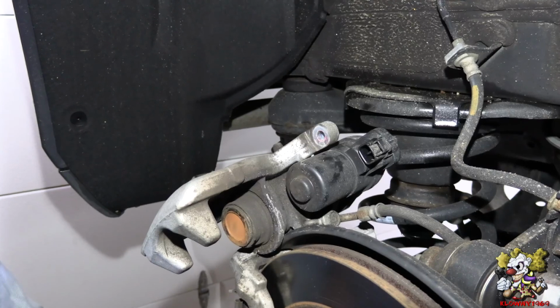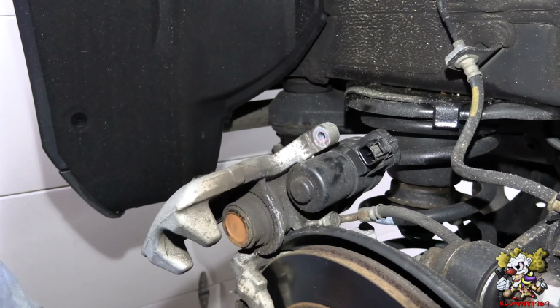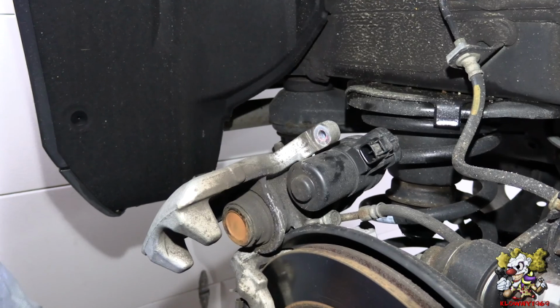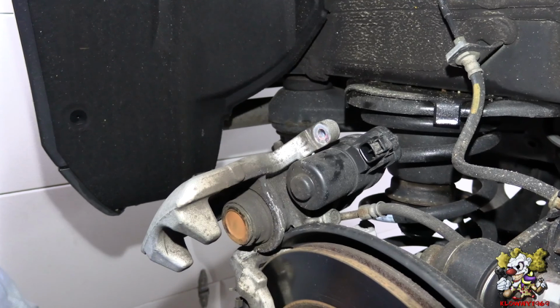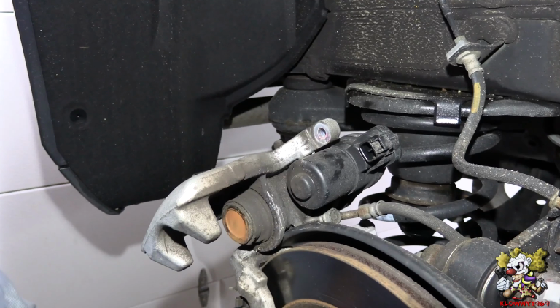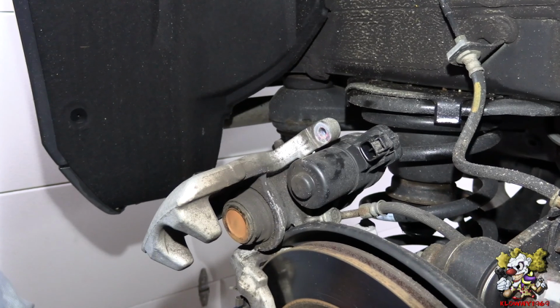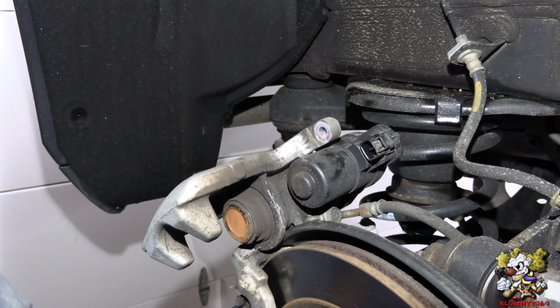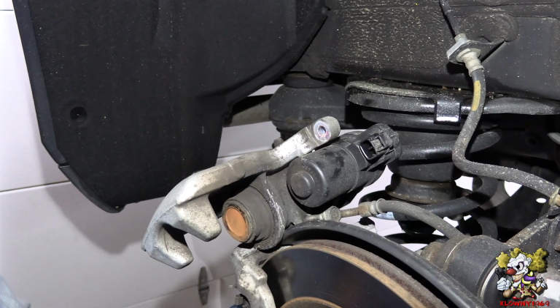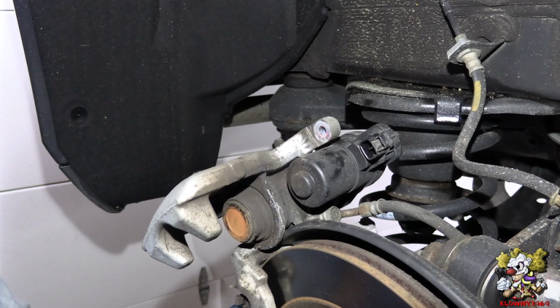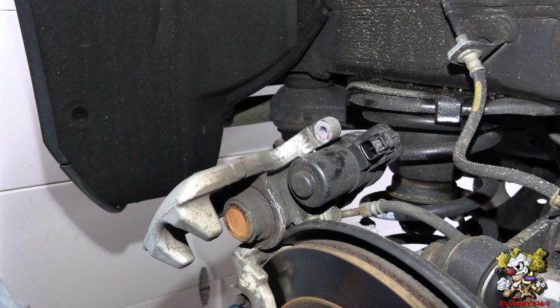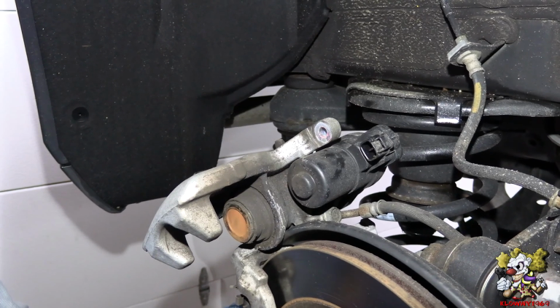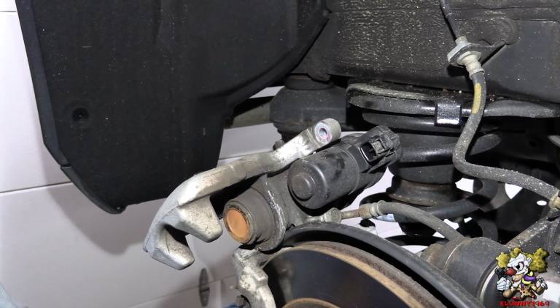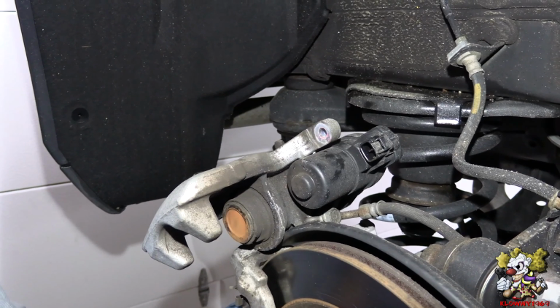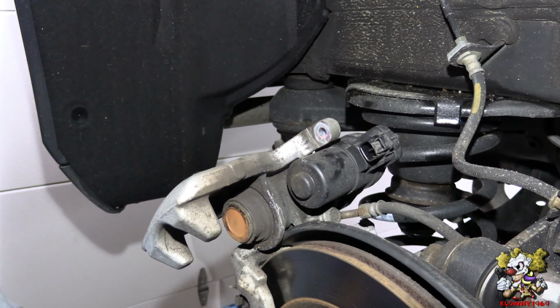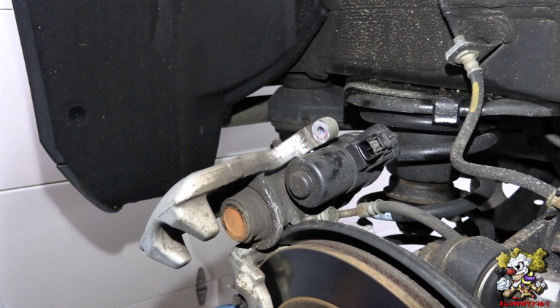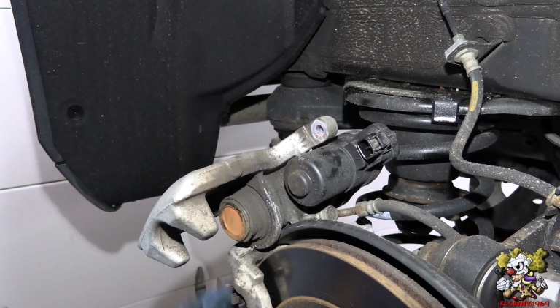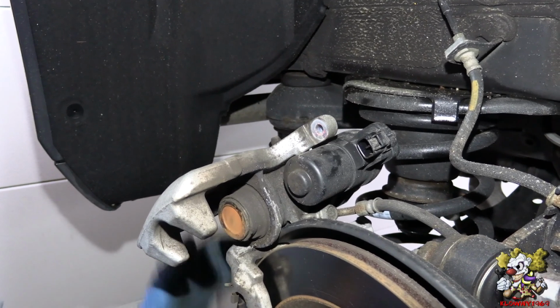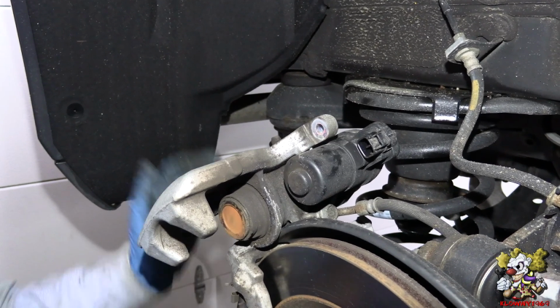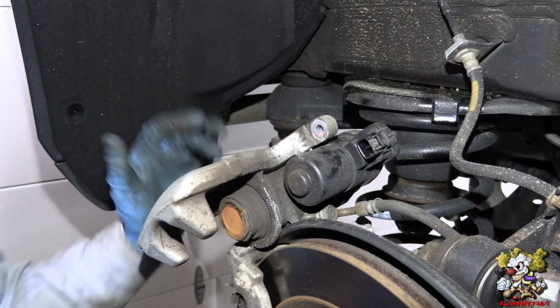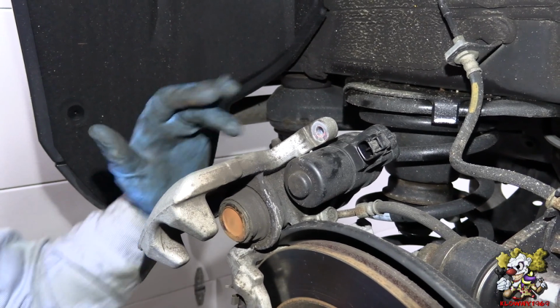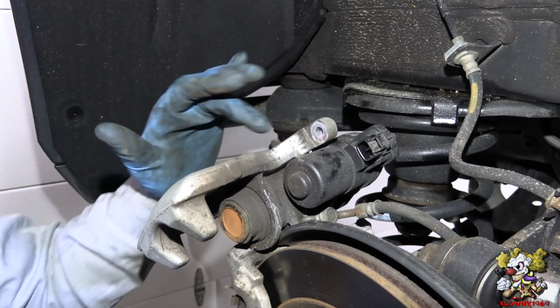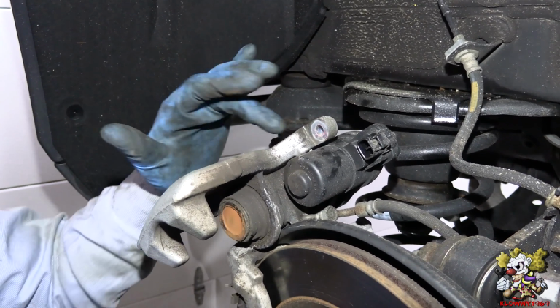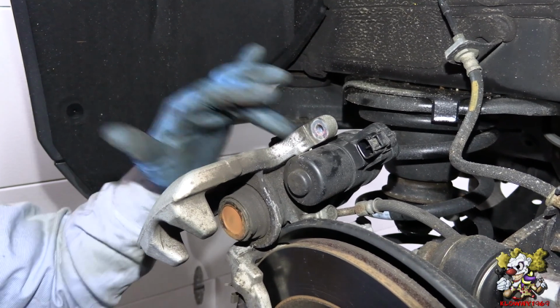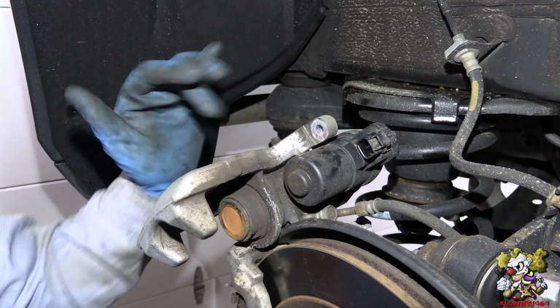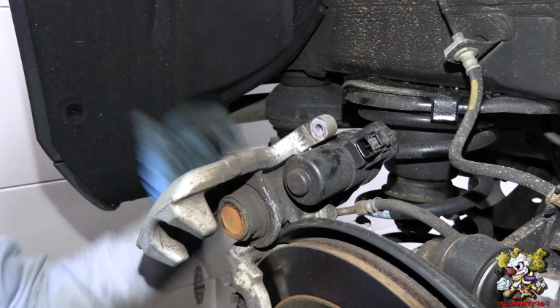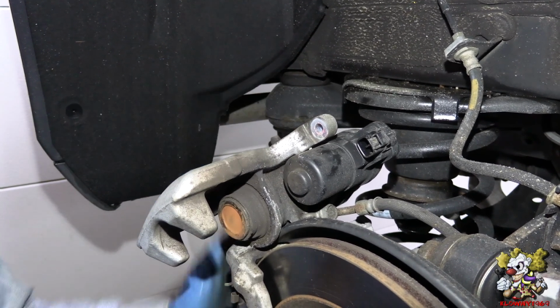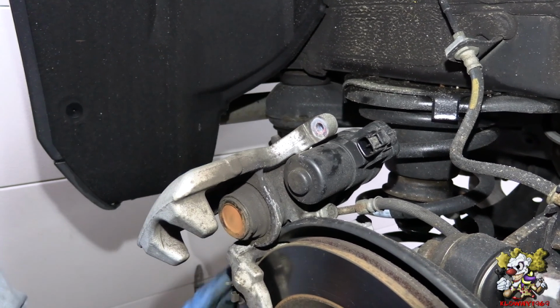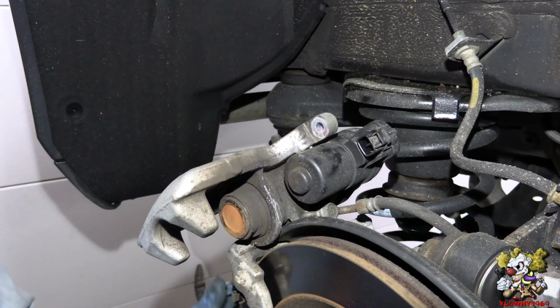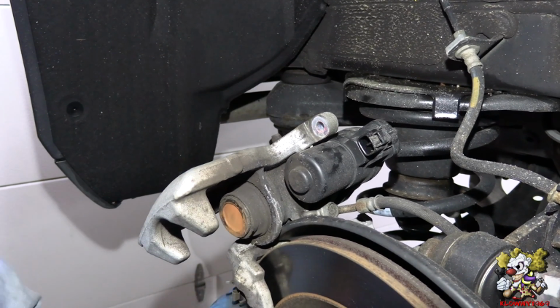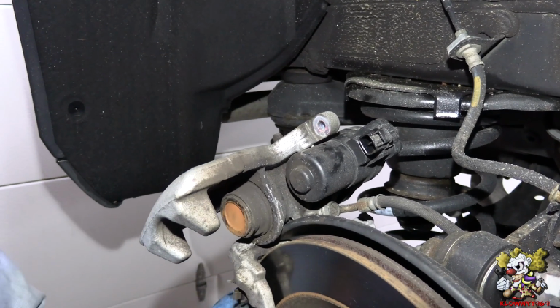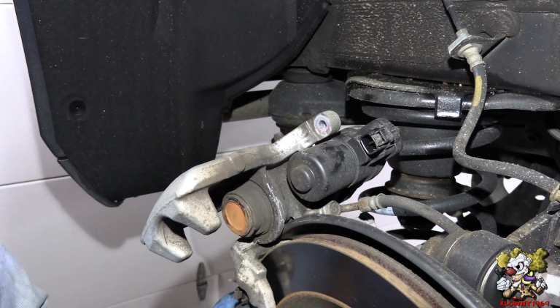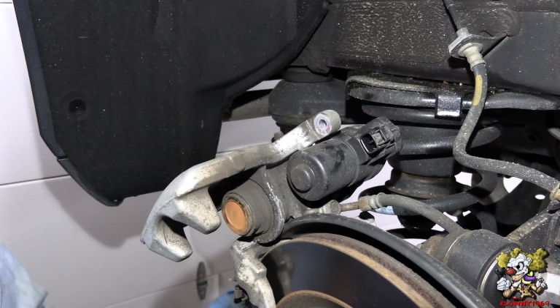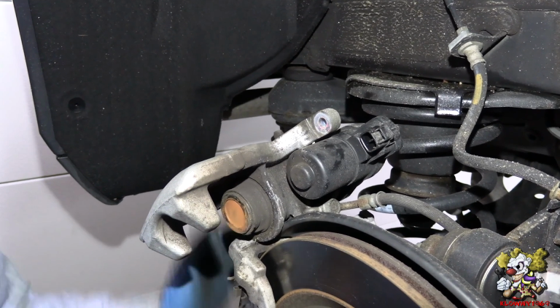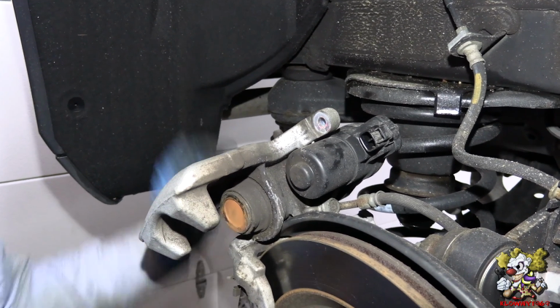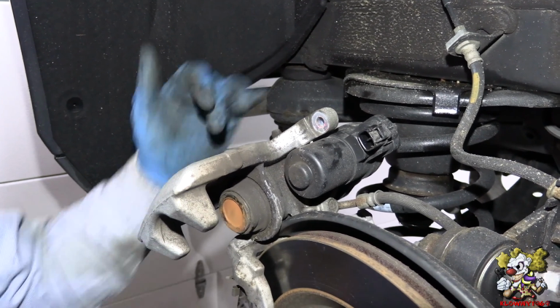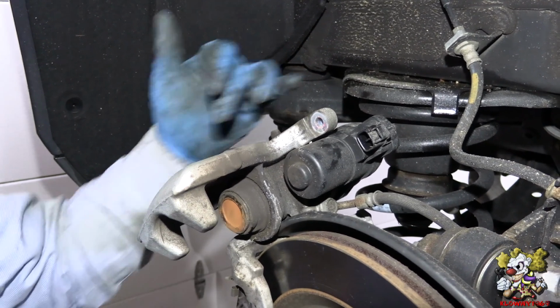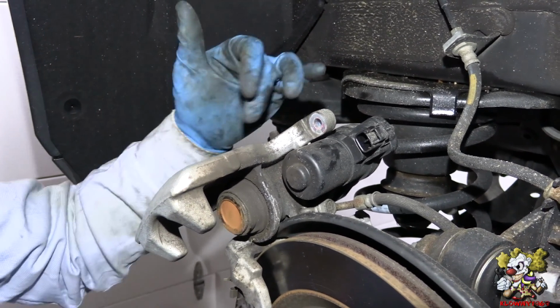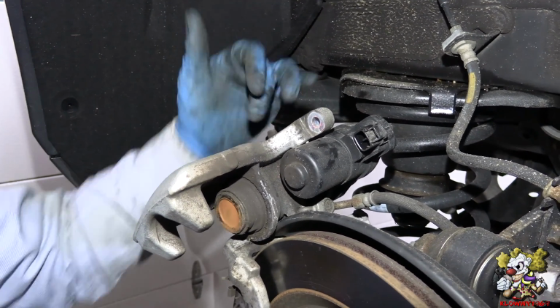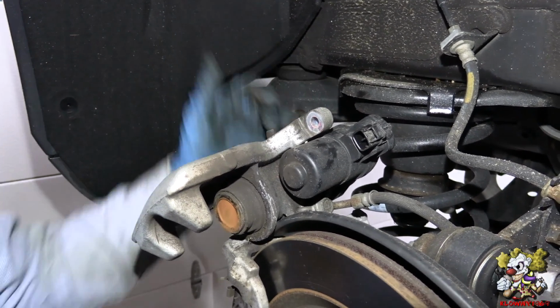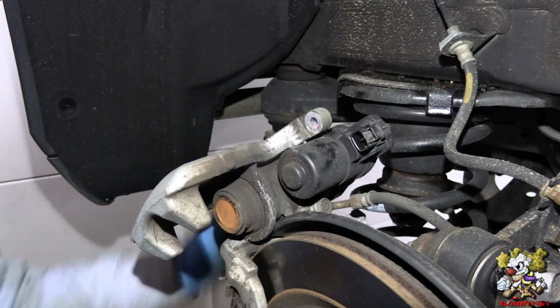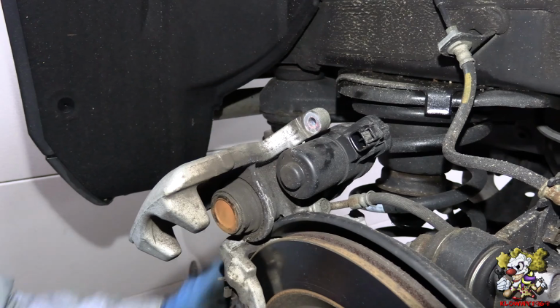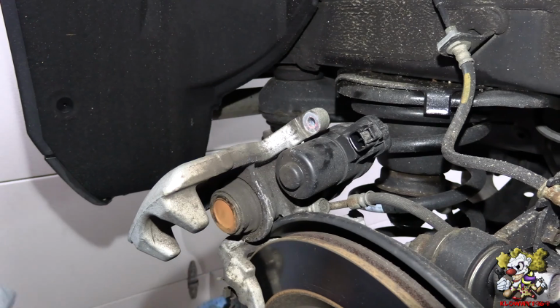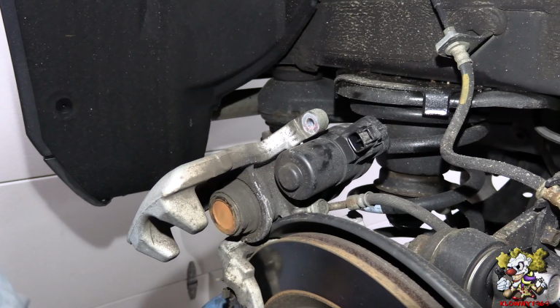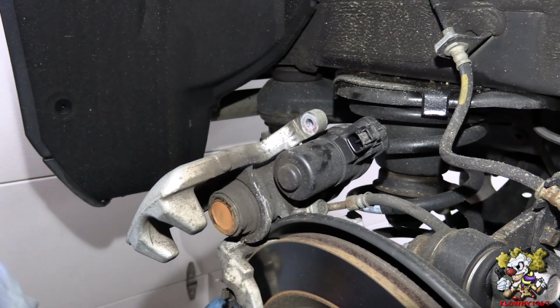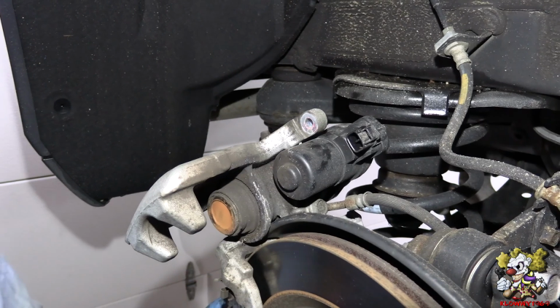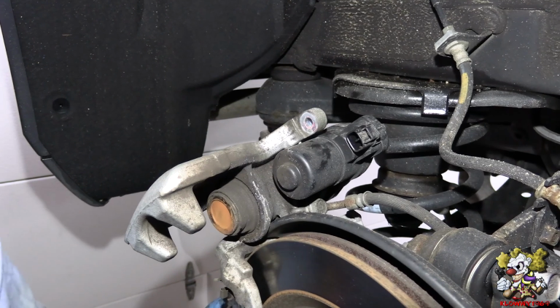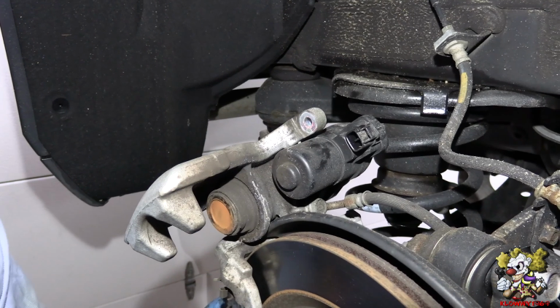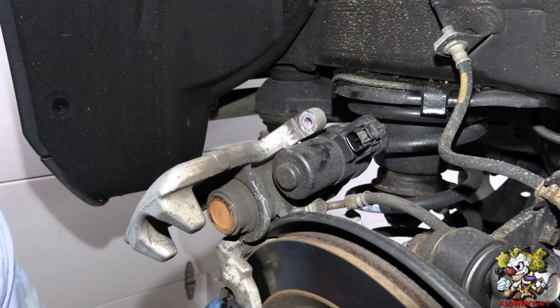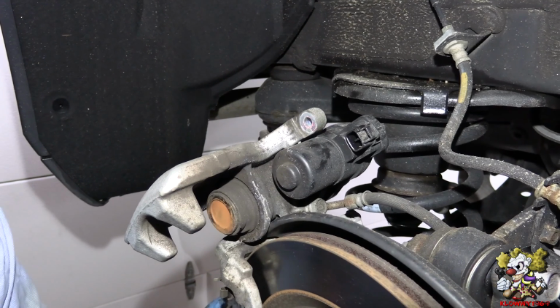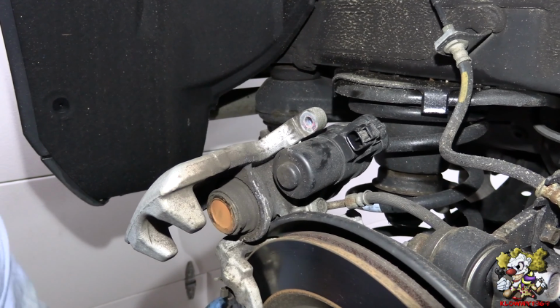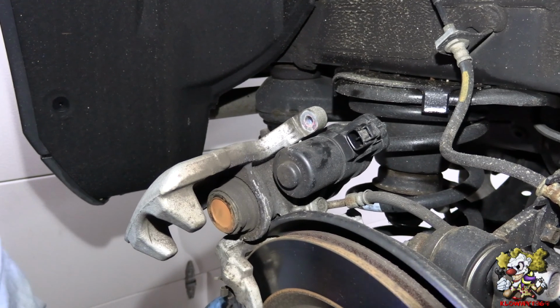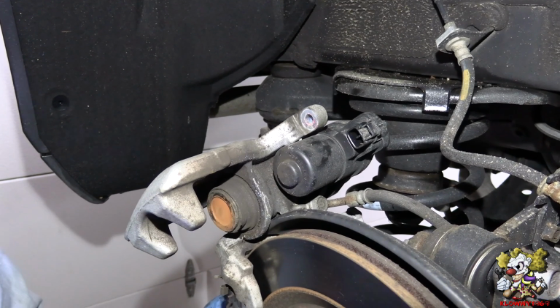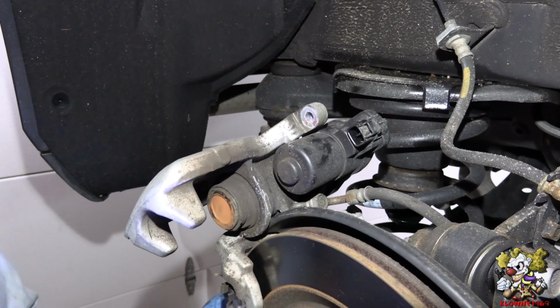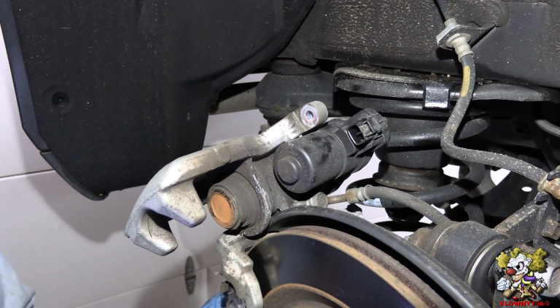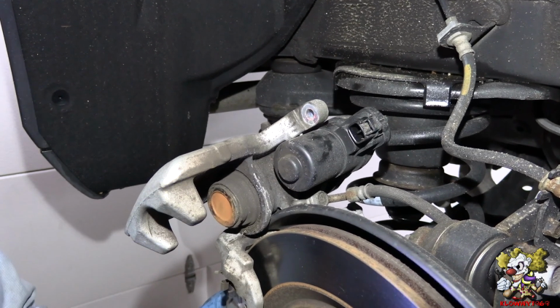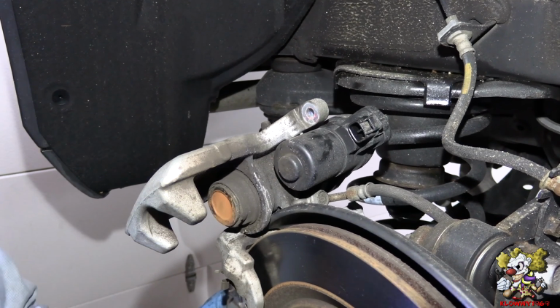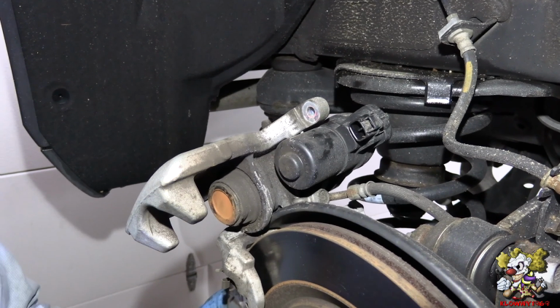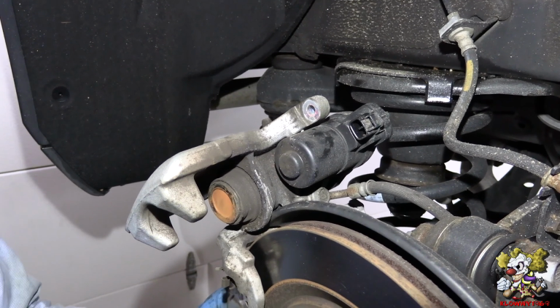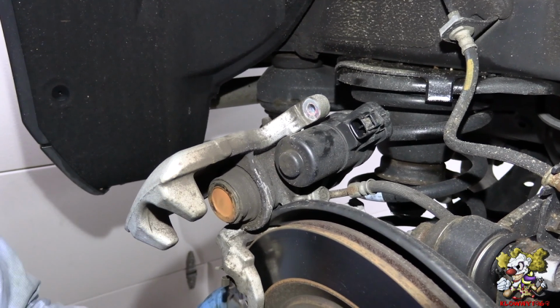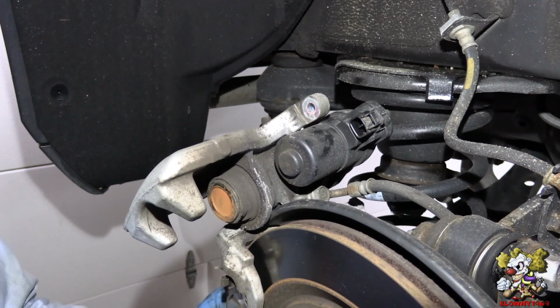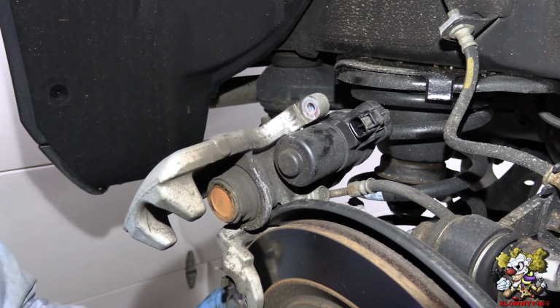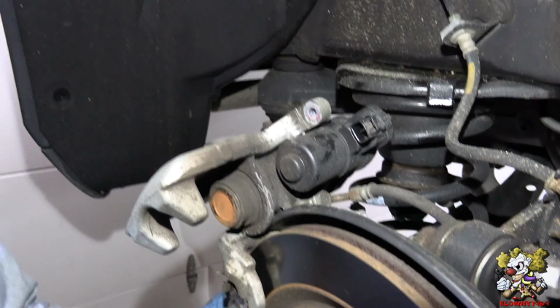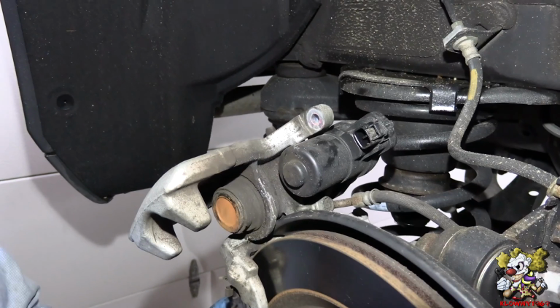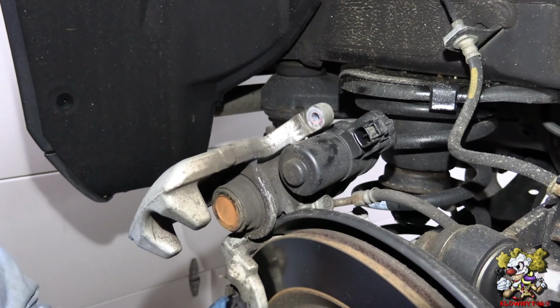Welcome back to the Clown's Garage. In this video I will show you how to unwind the electric parking brake when you do rear brakes on a car.